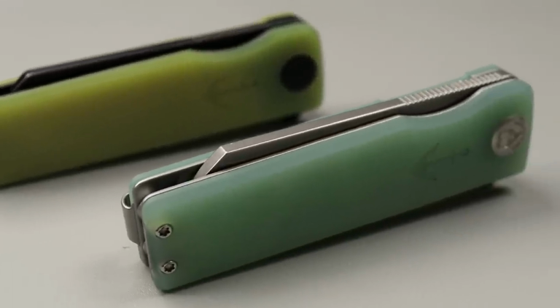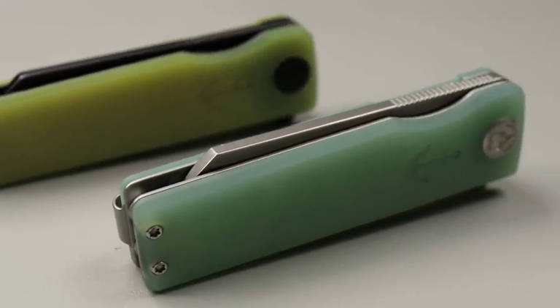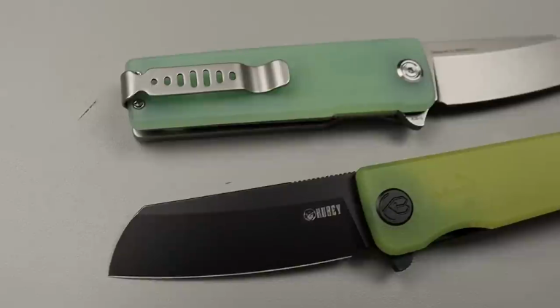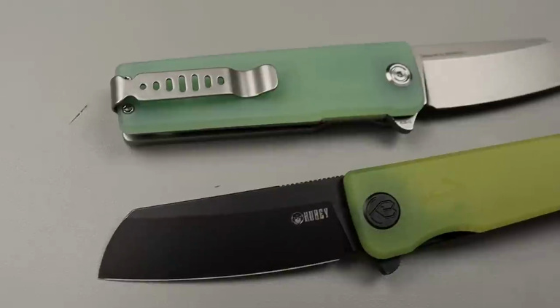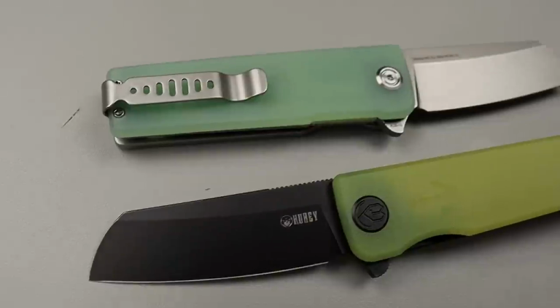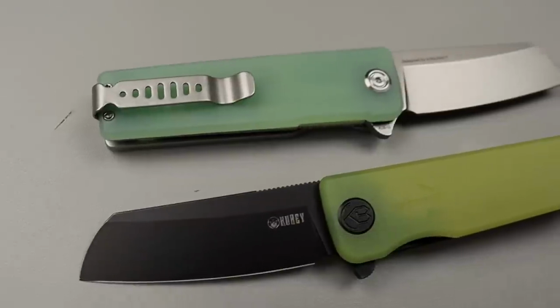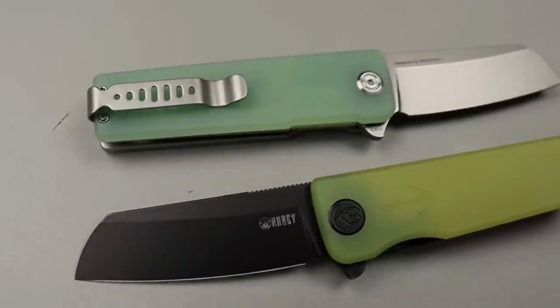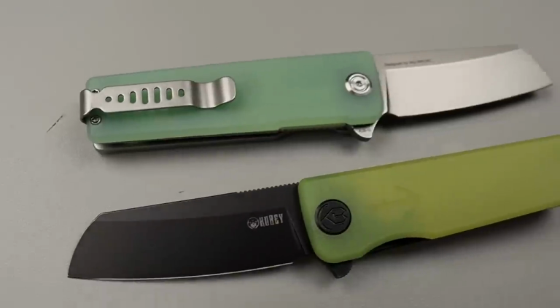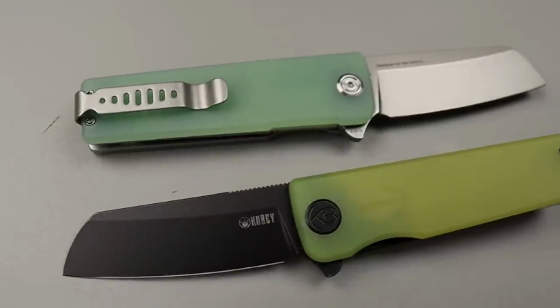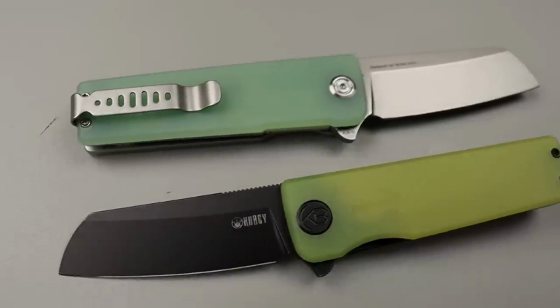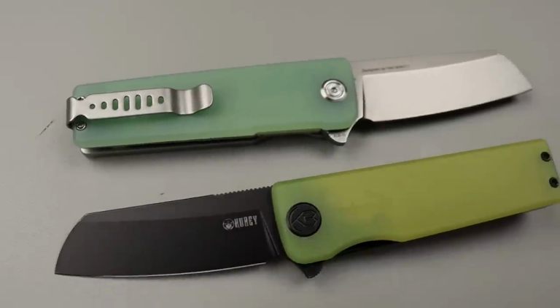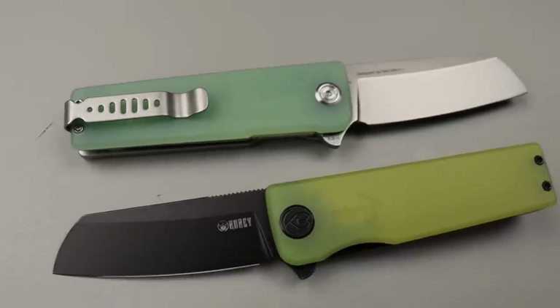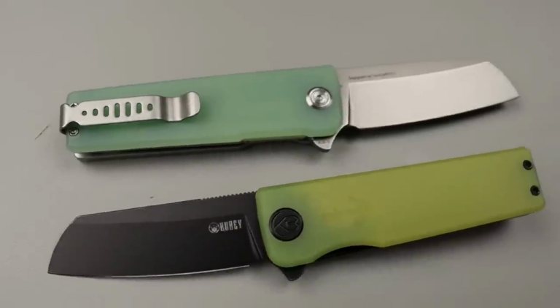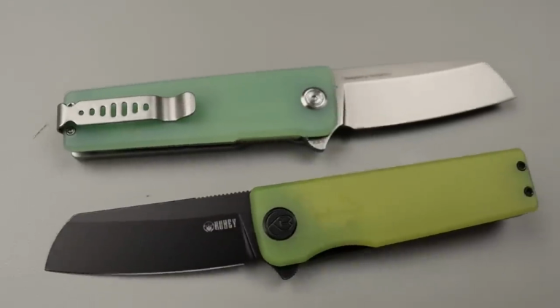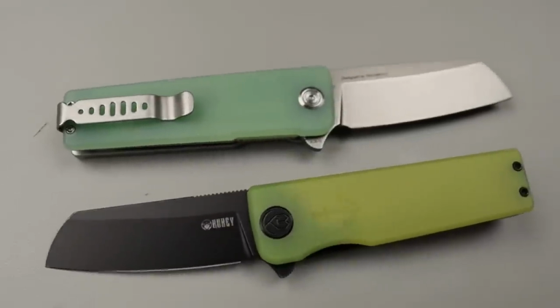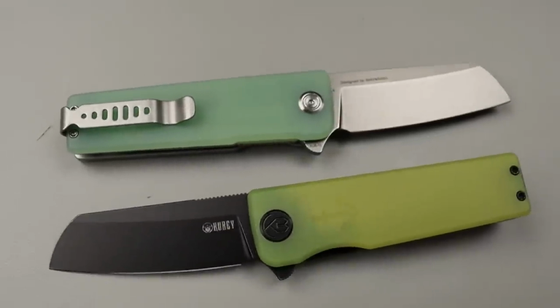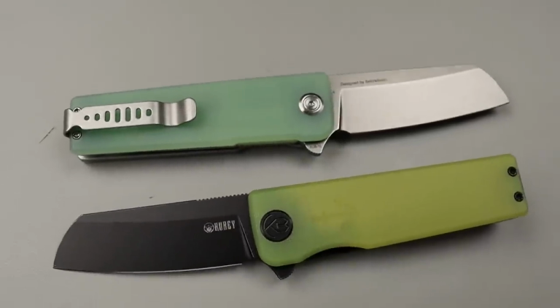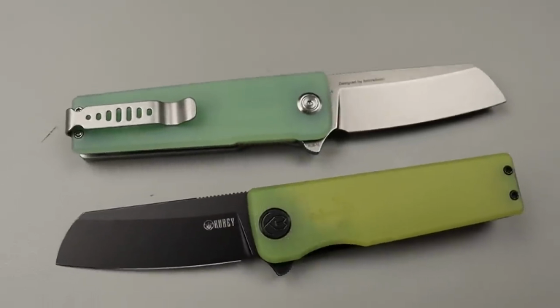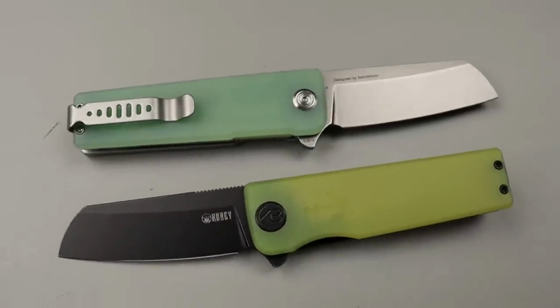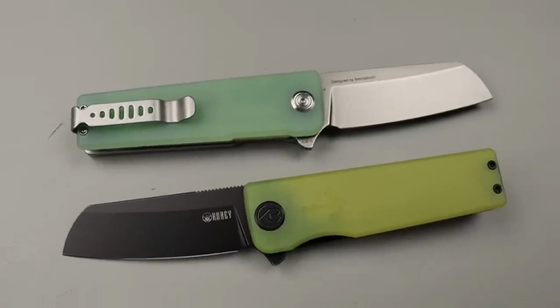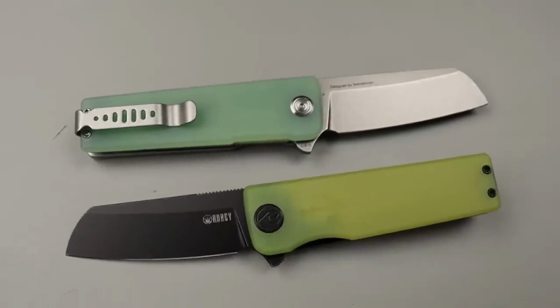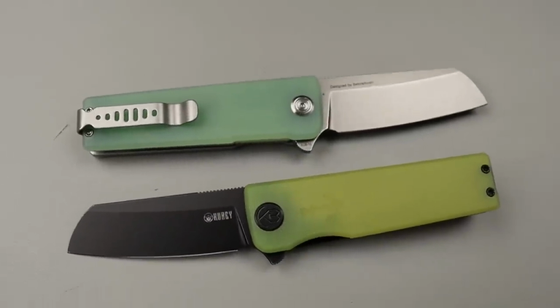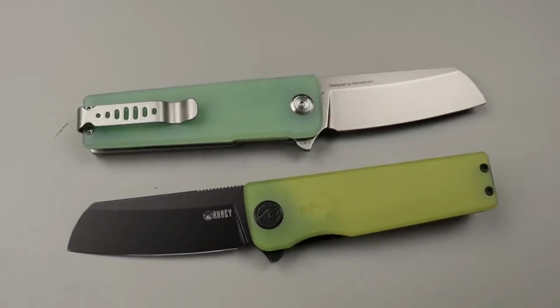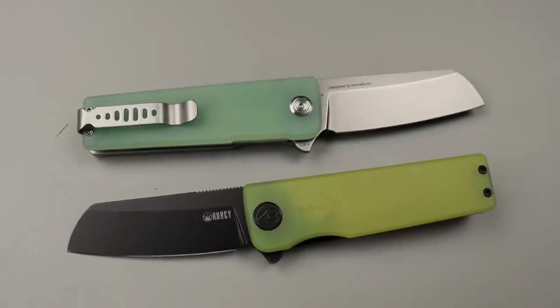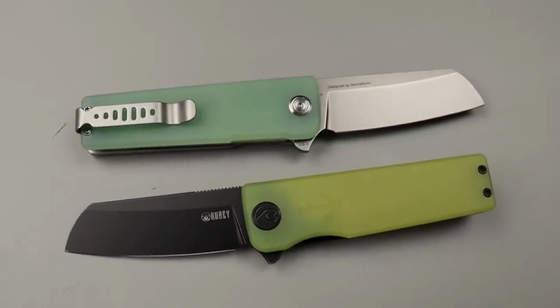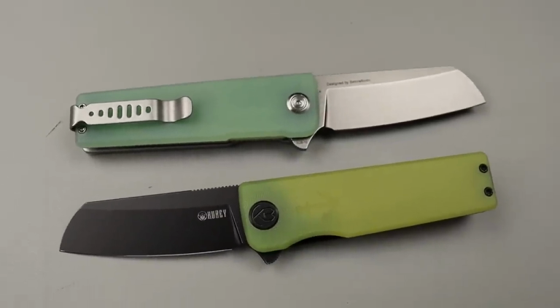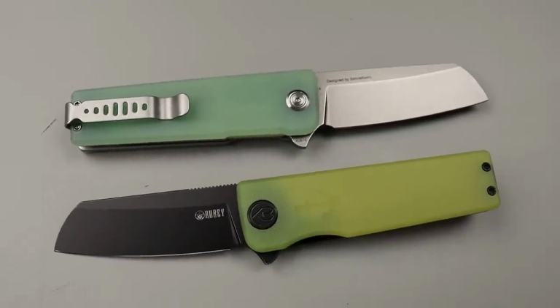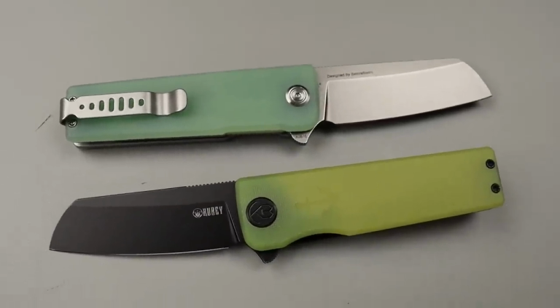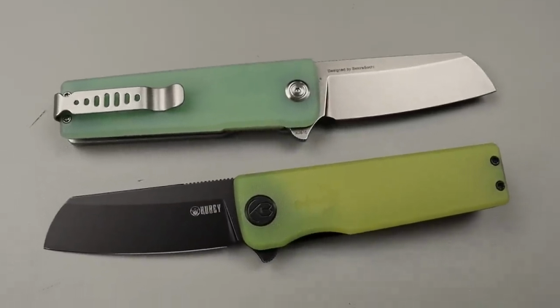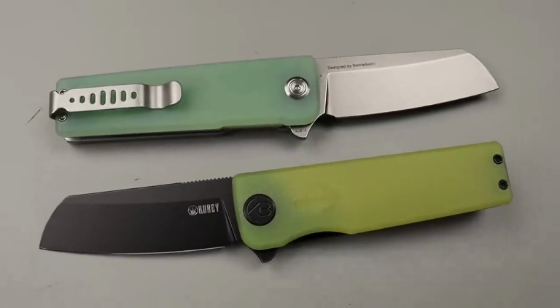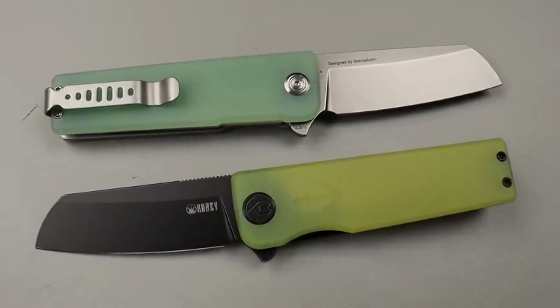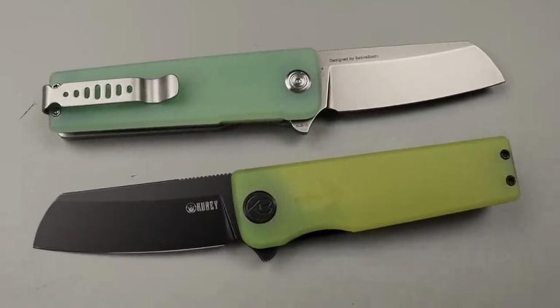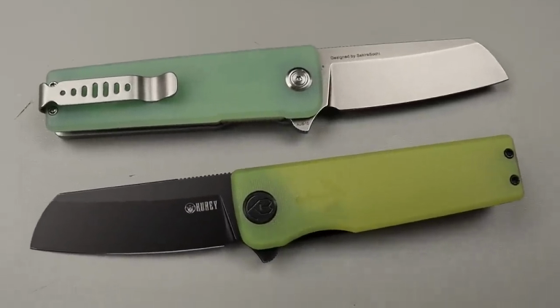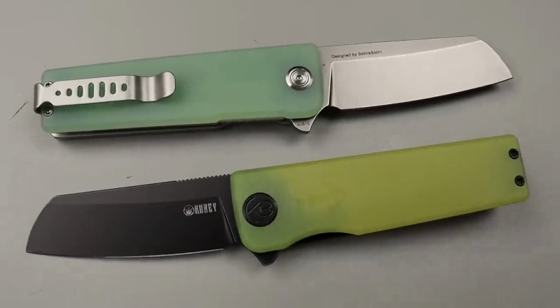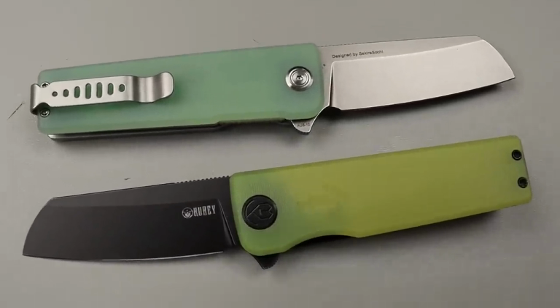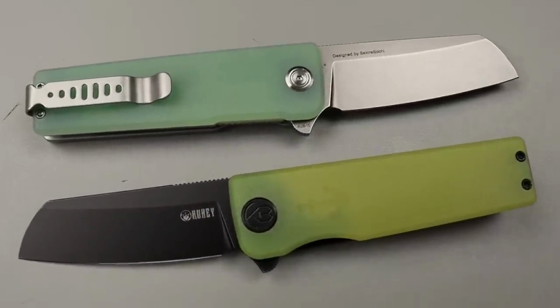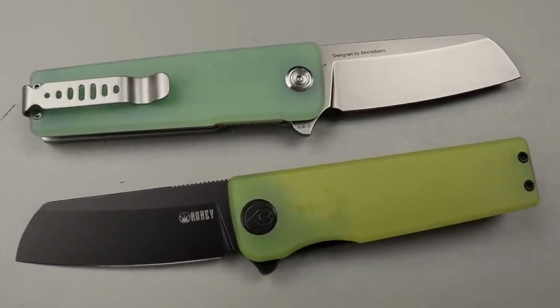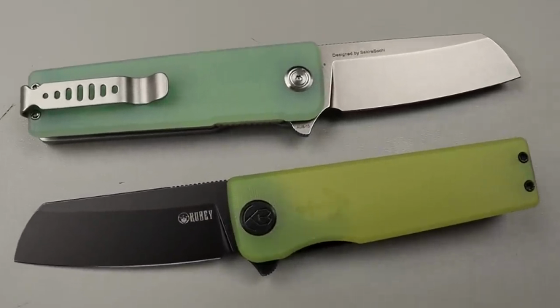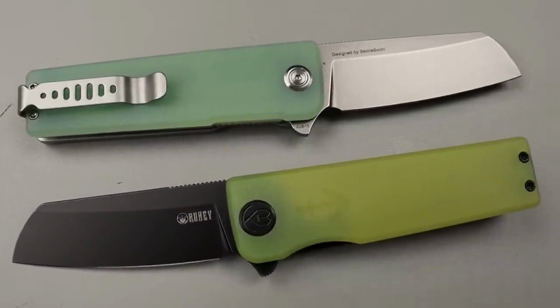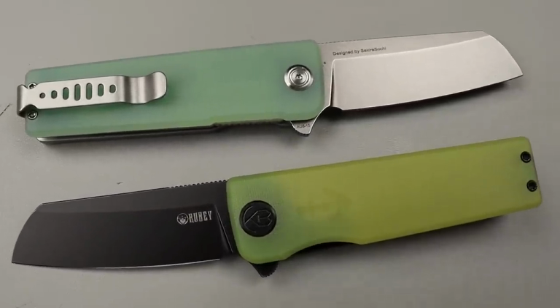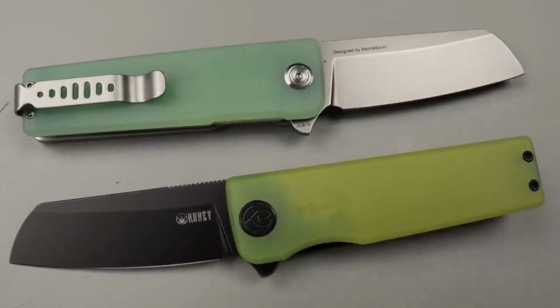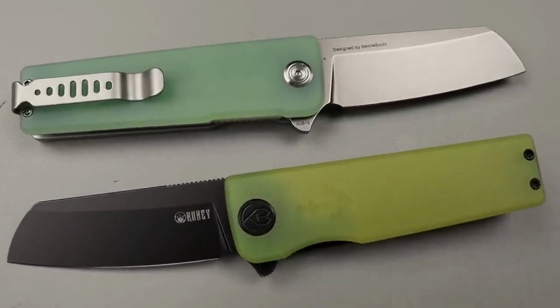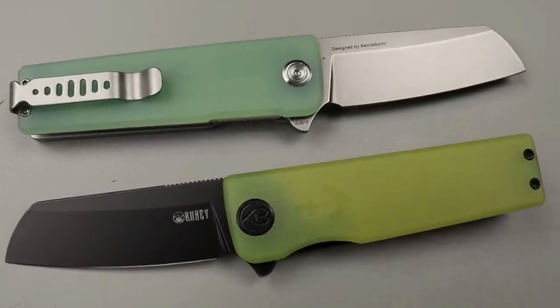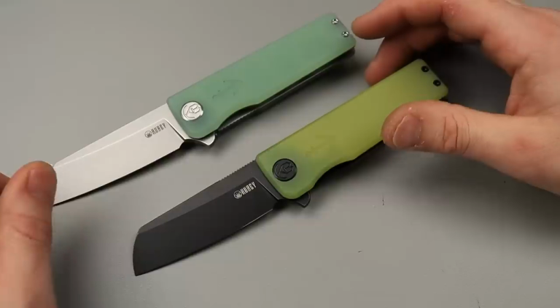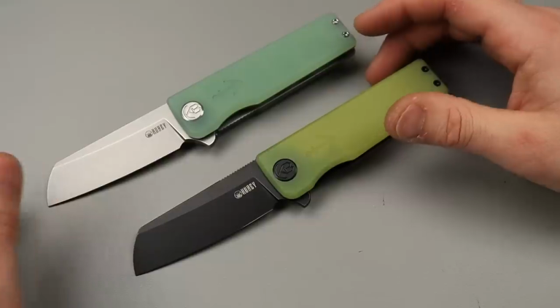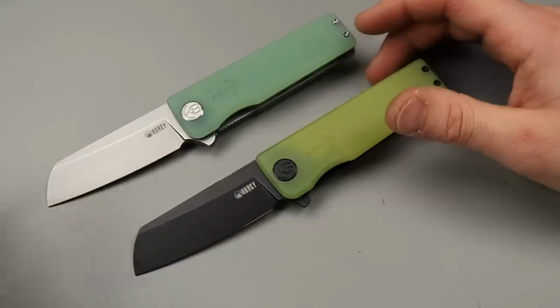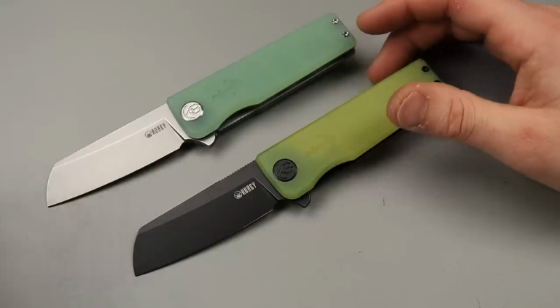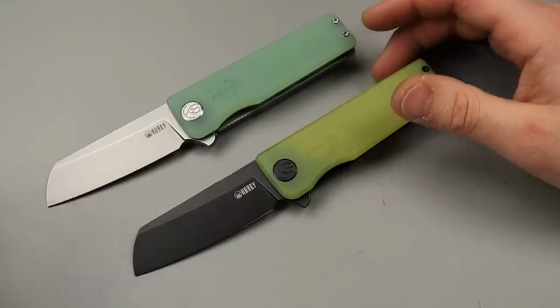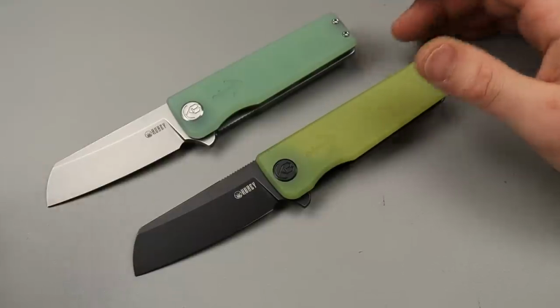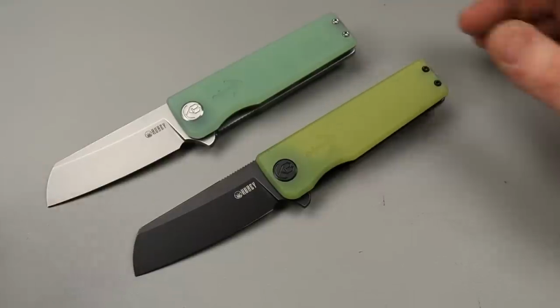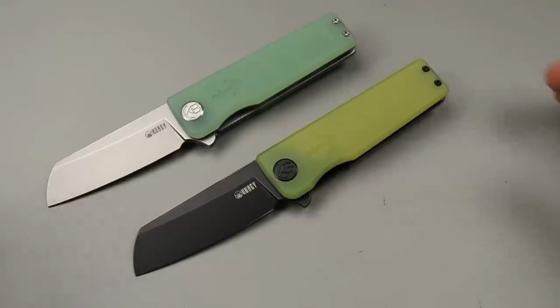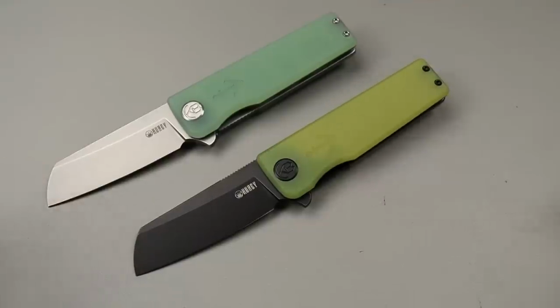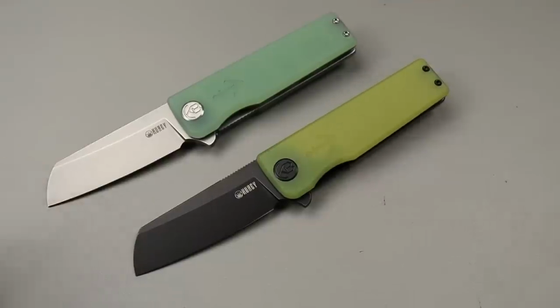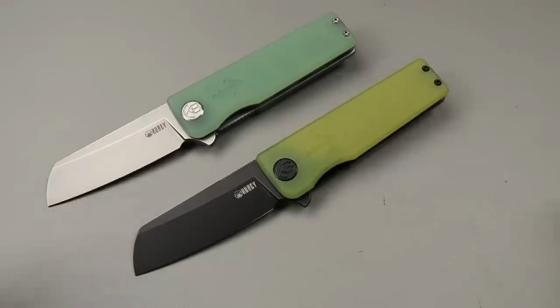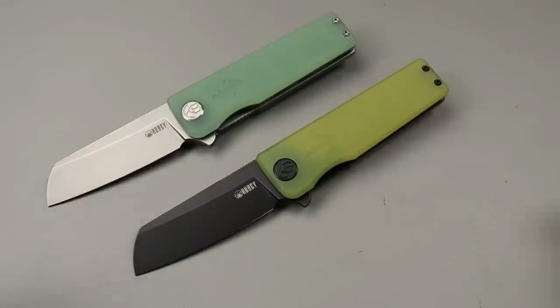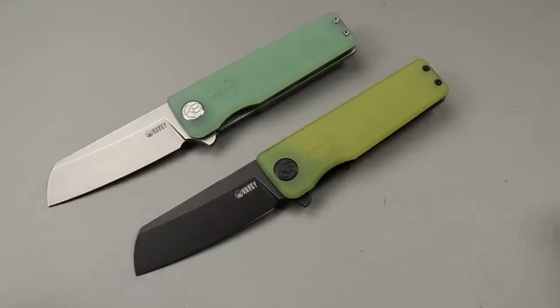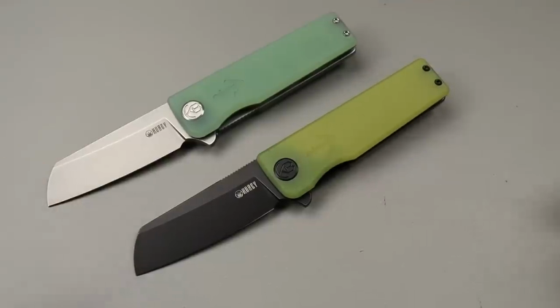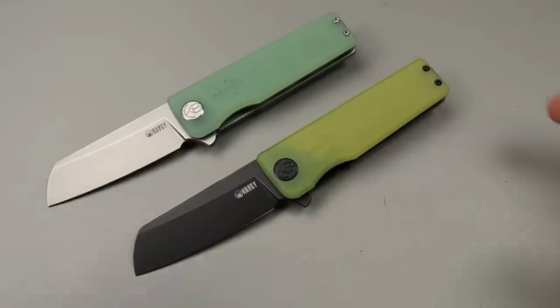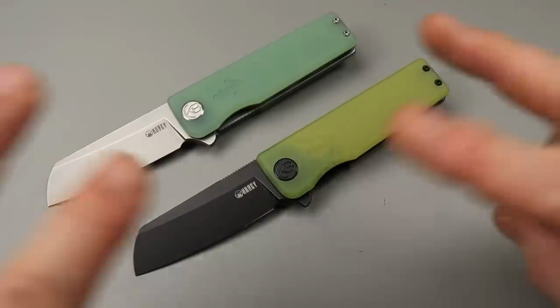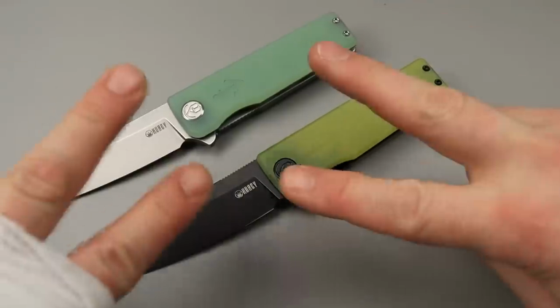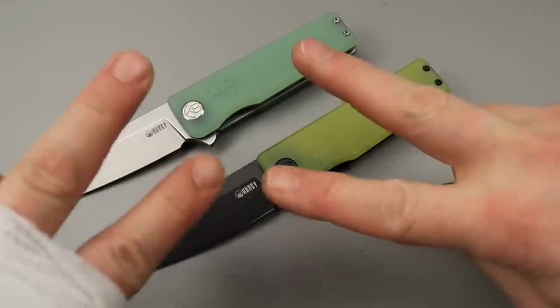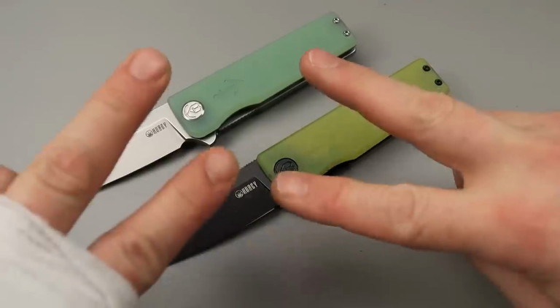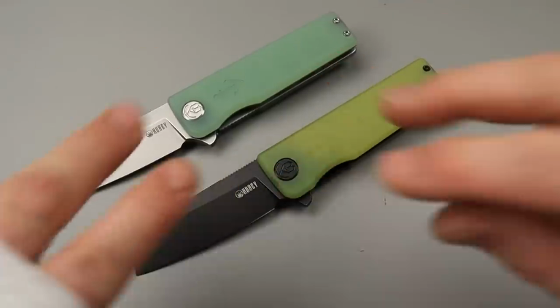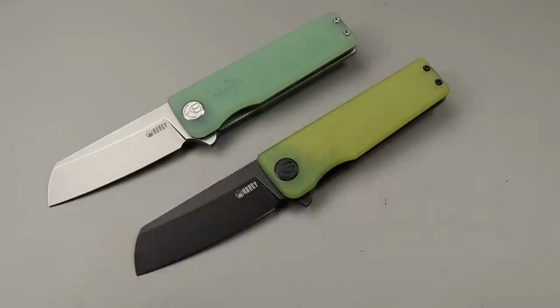So there you guys go — just a quick look at some of the new knives from Kubi. I love you guys, thank you guys for watching. Peace.